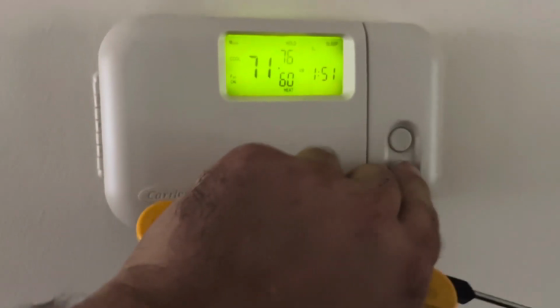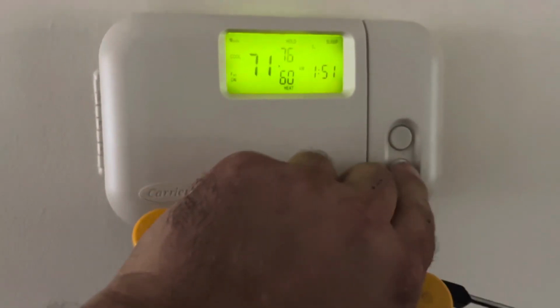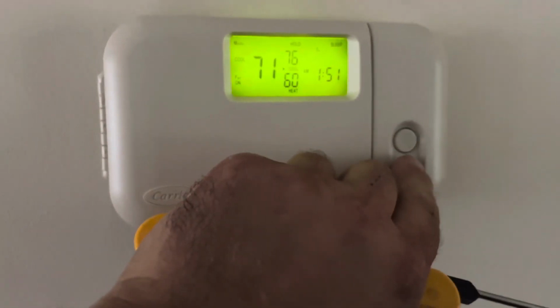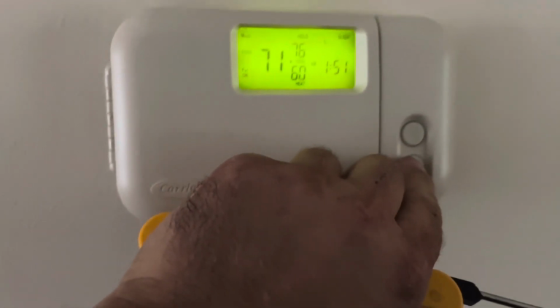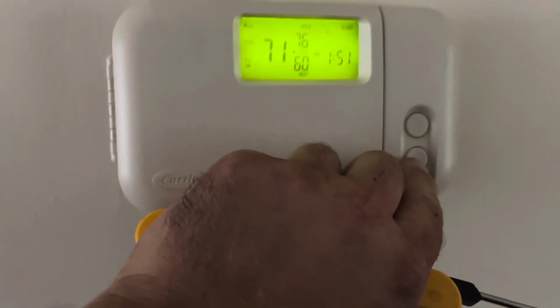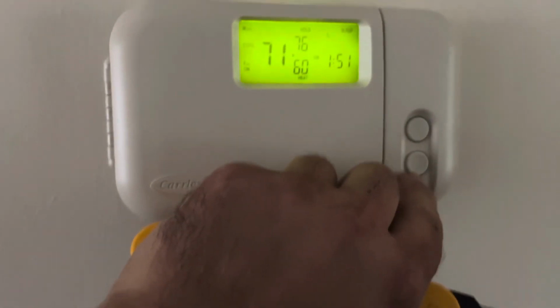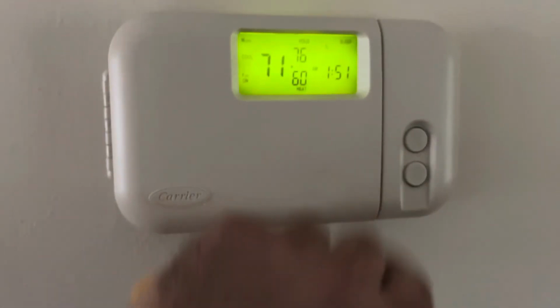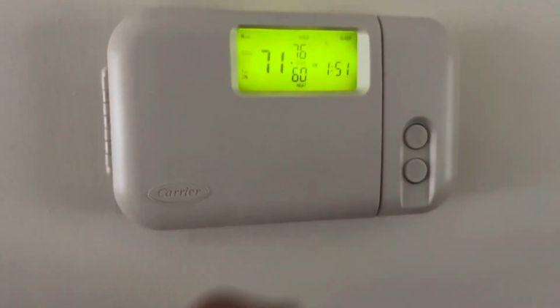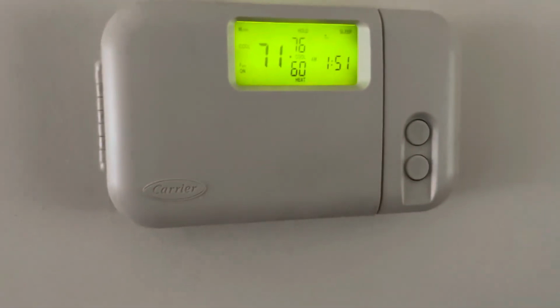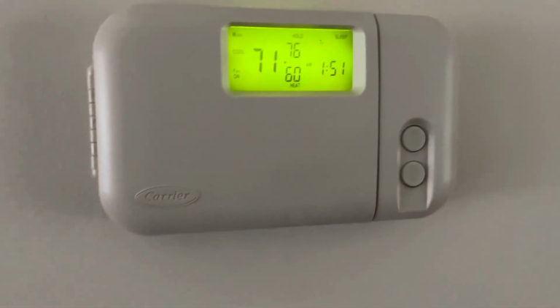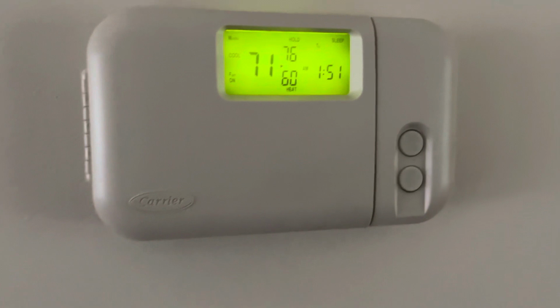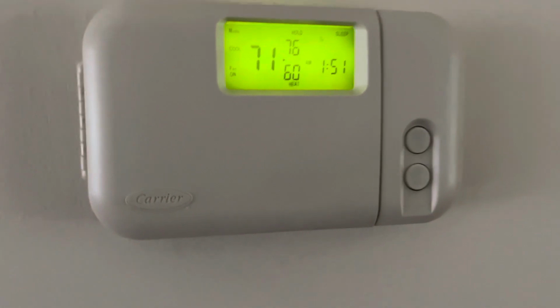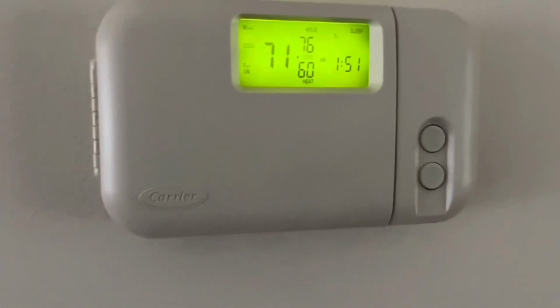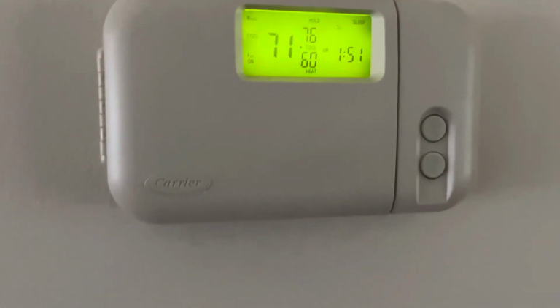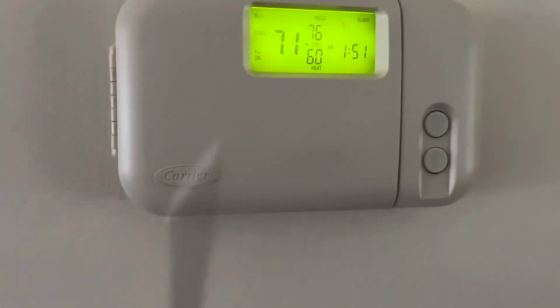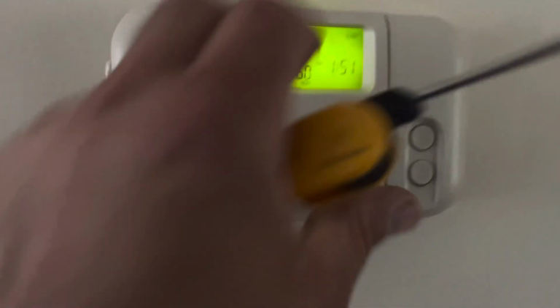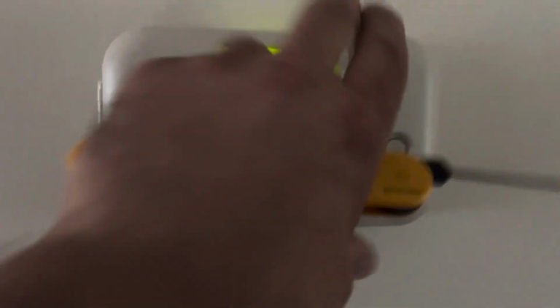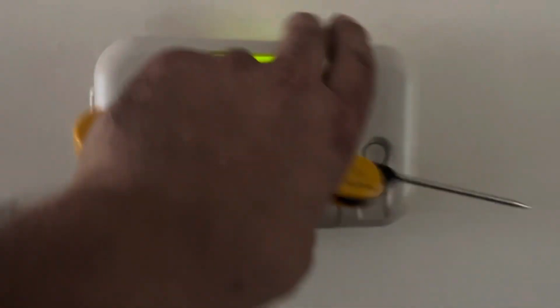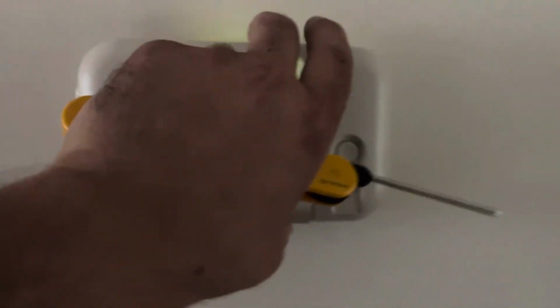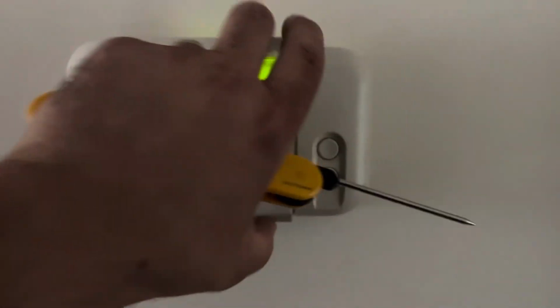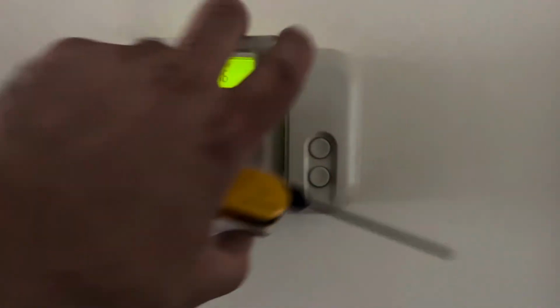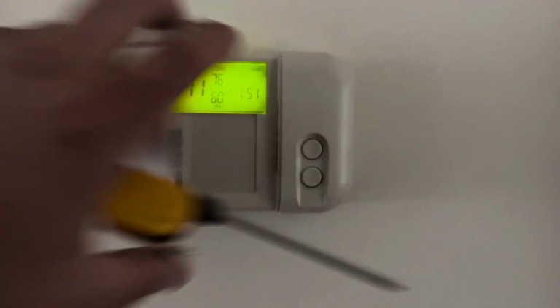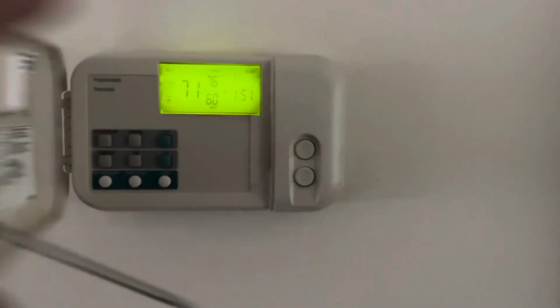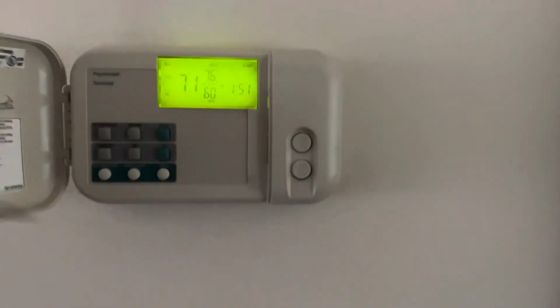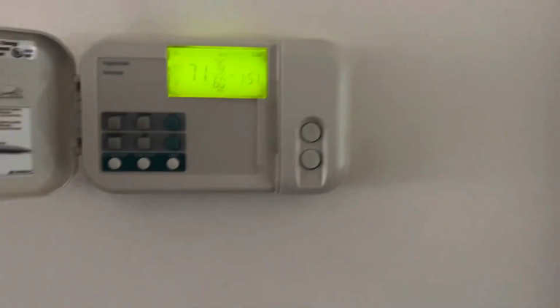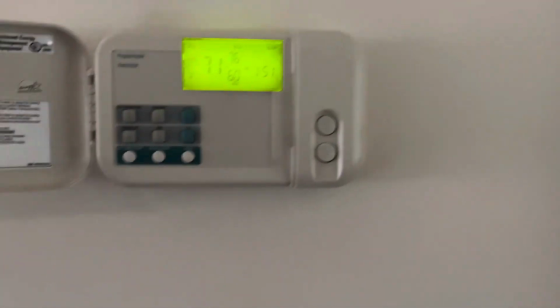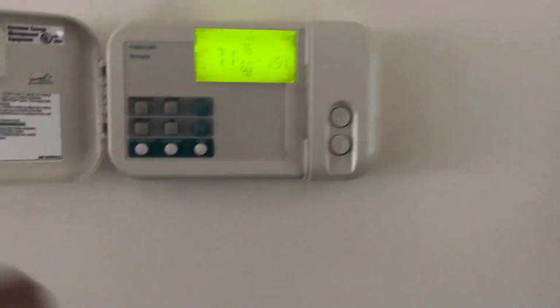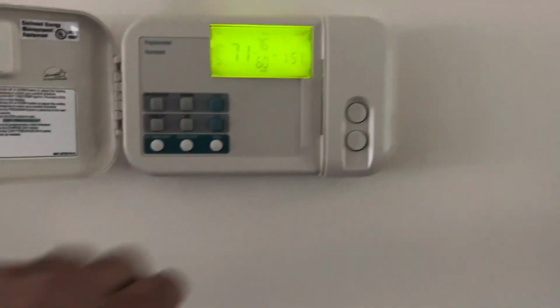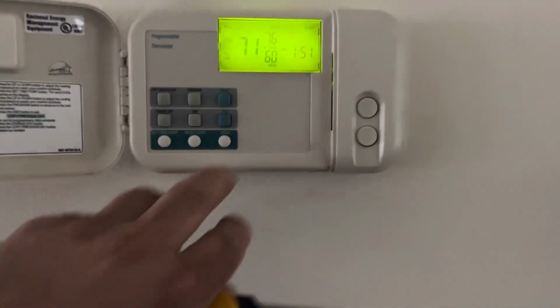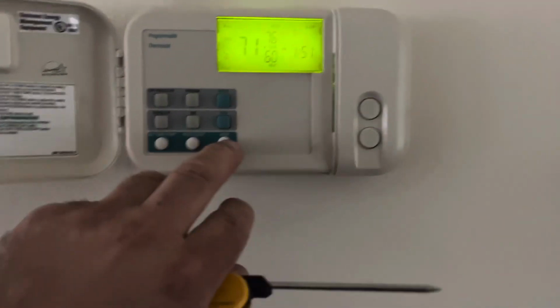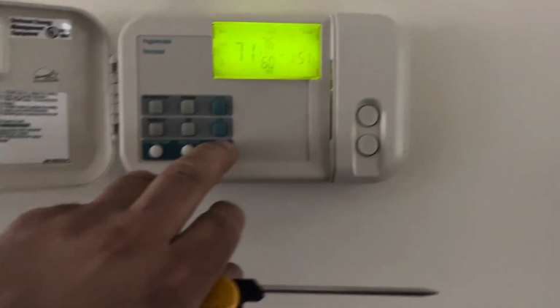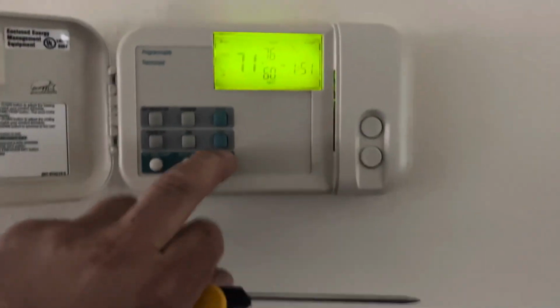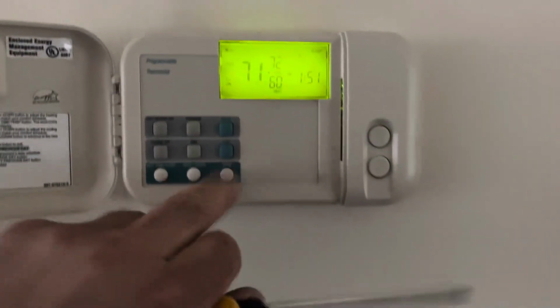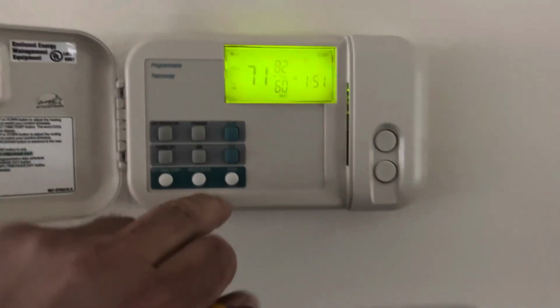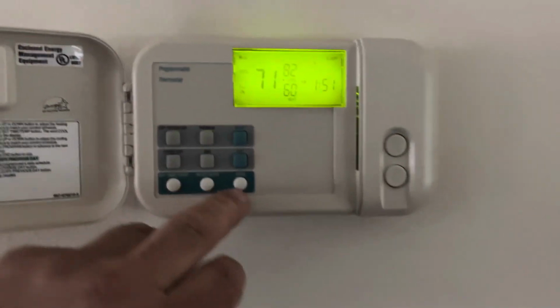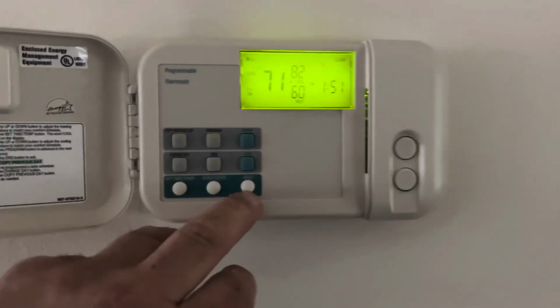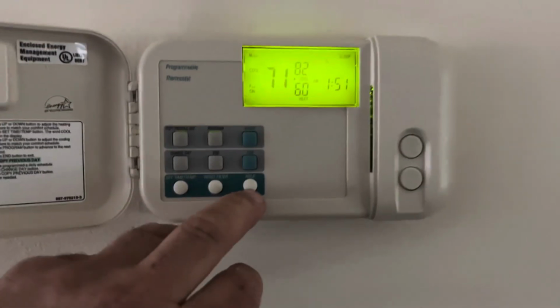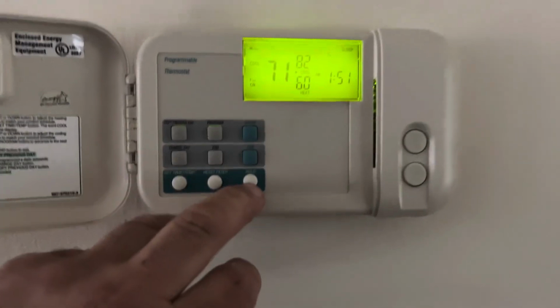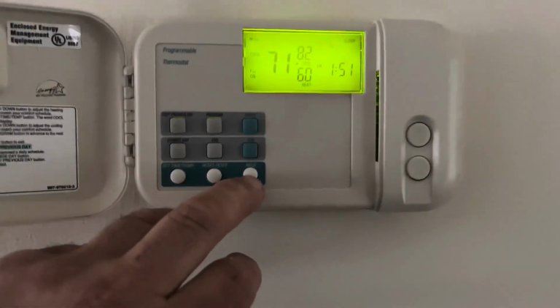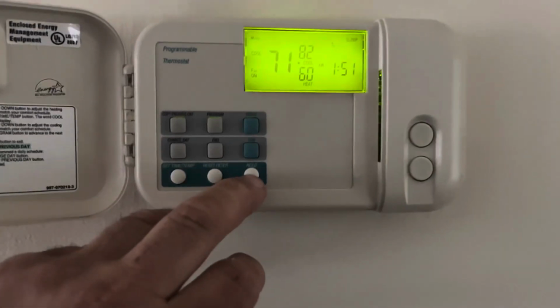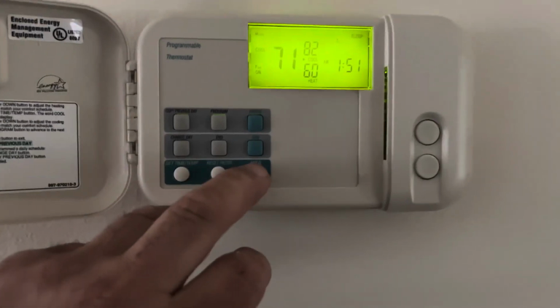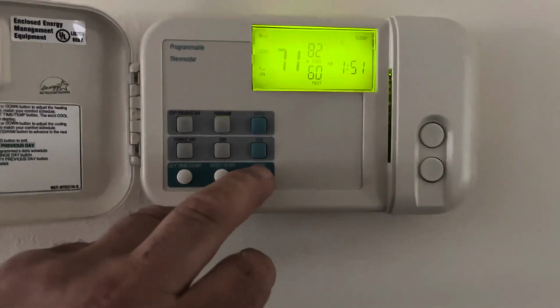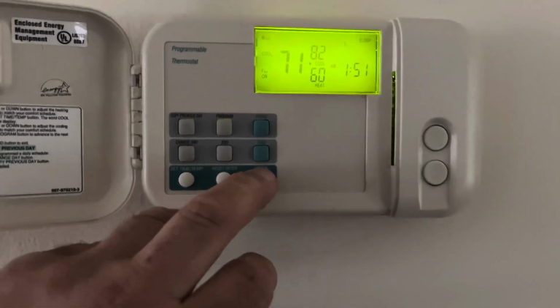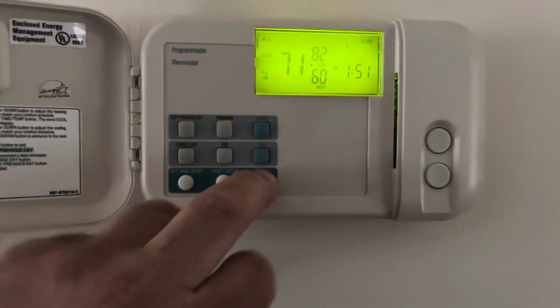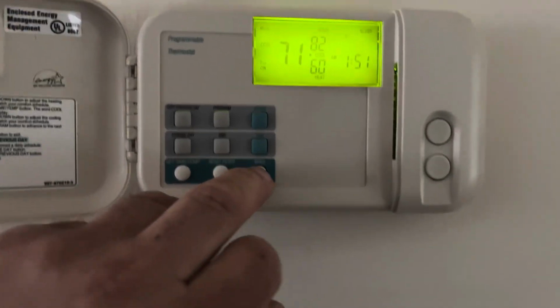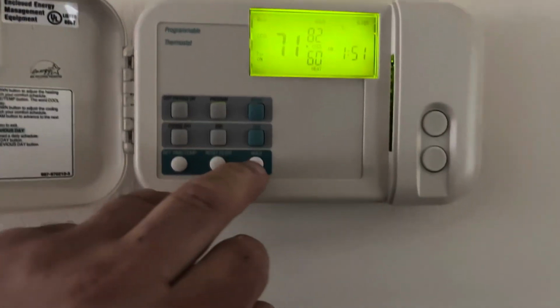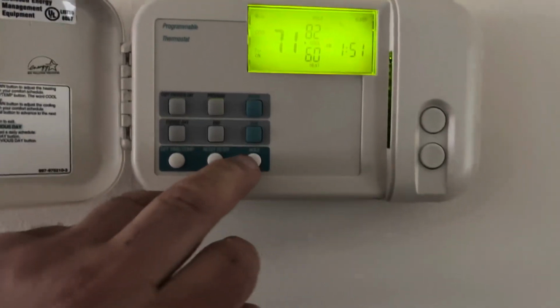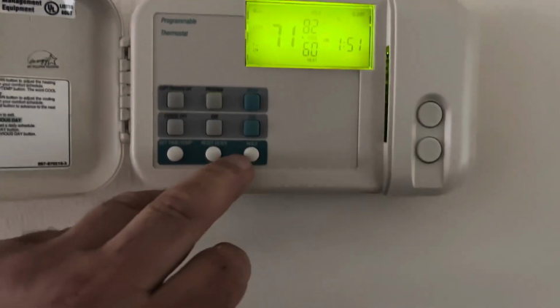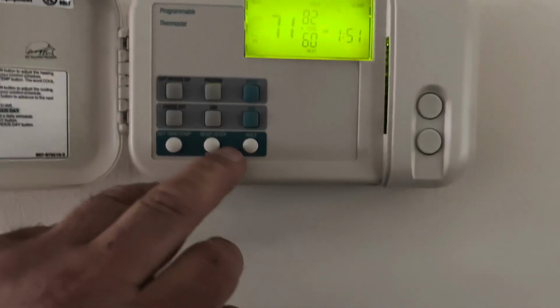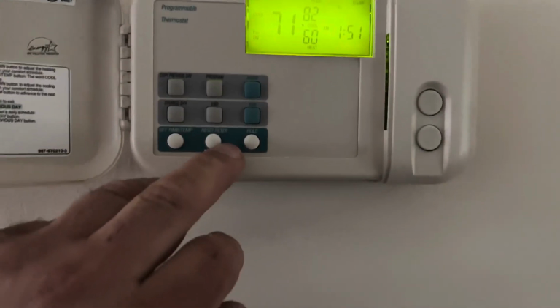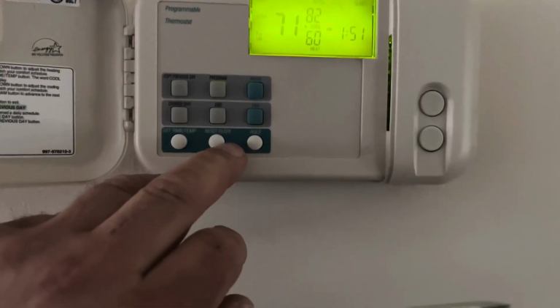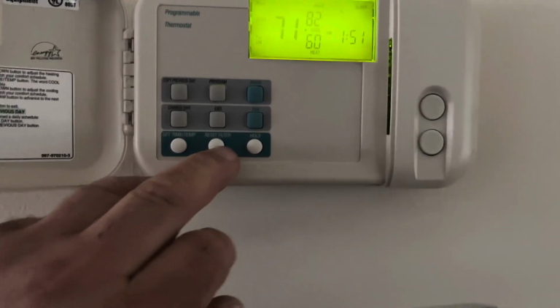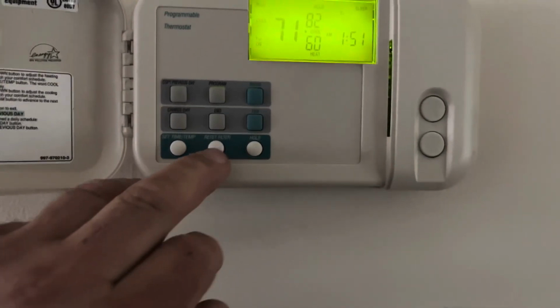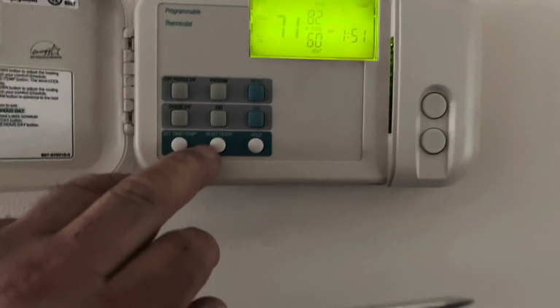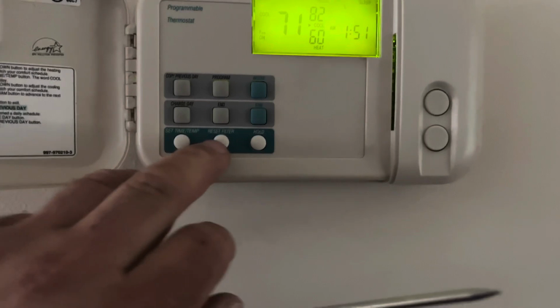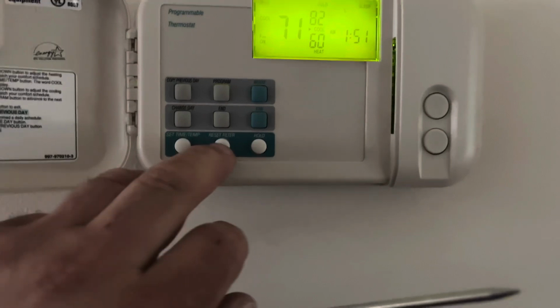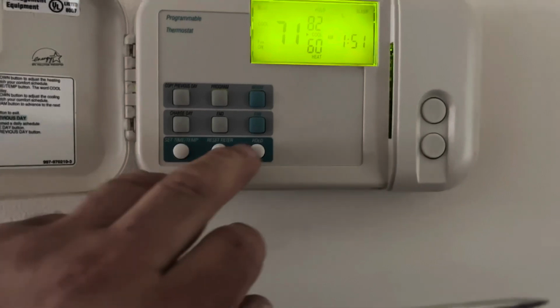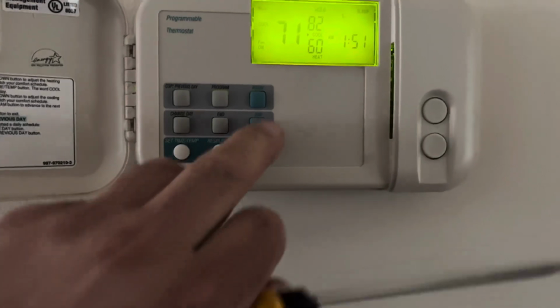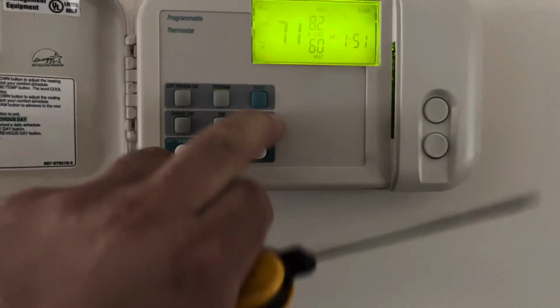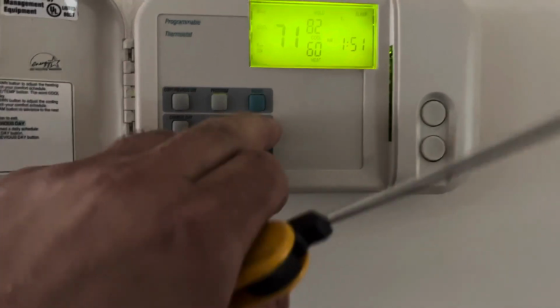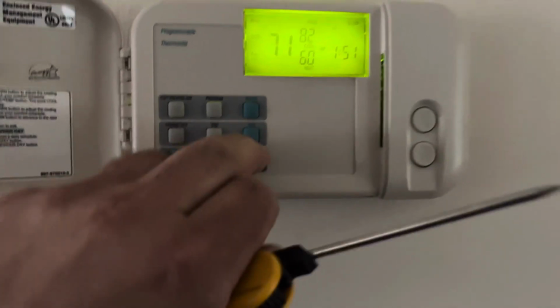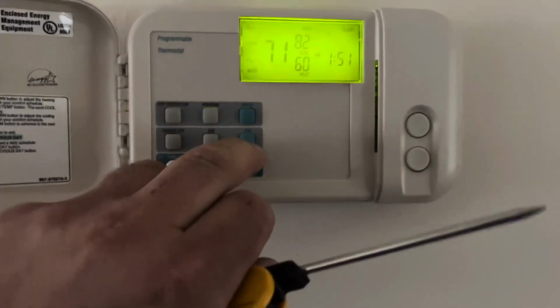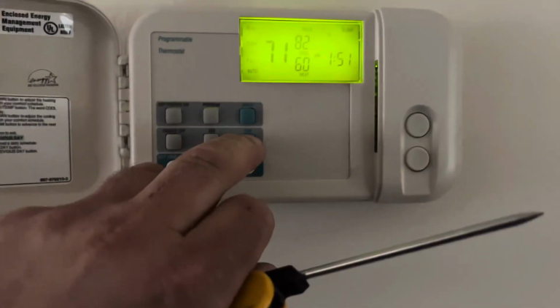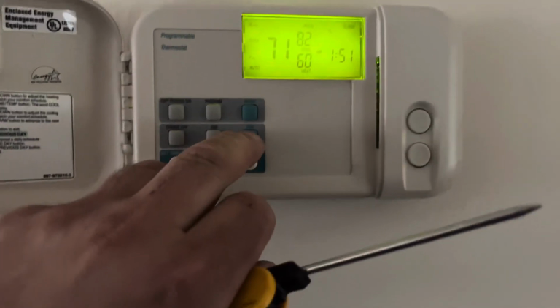Reading 76. Putting the fan back to auto. Fan auto.